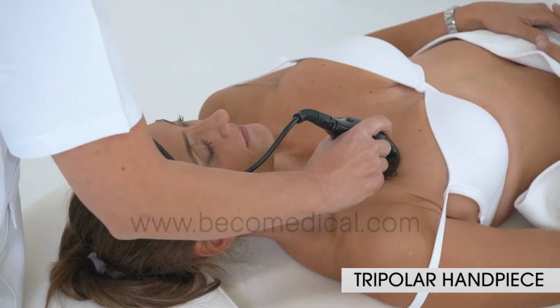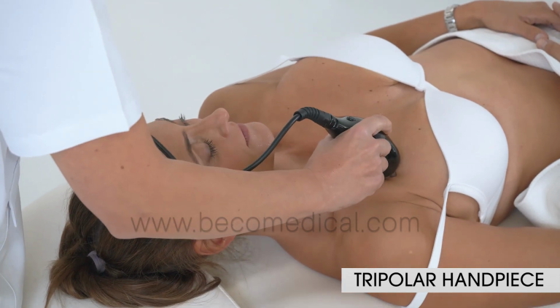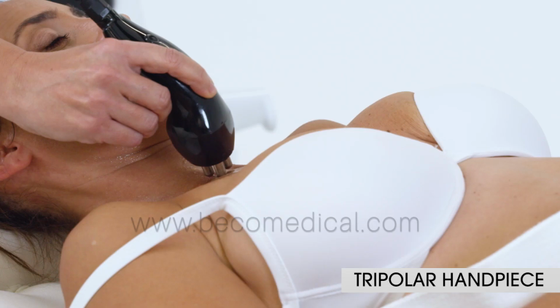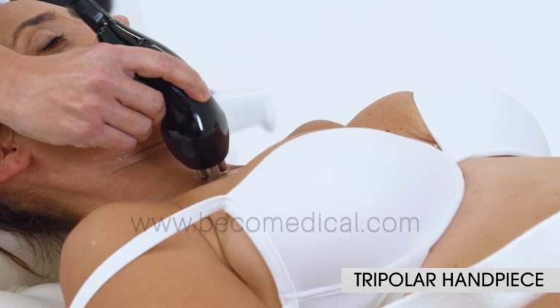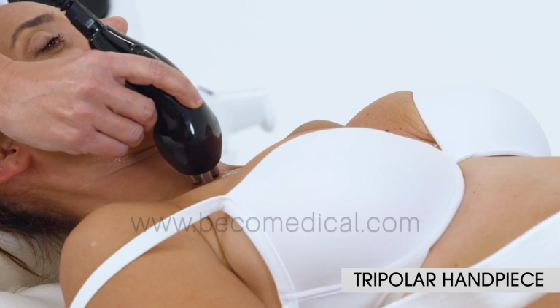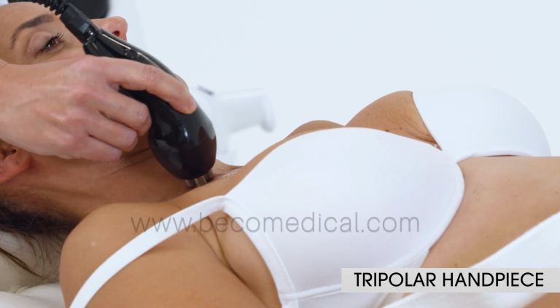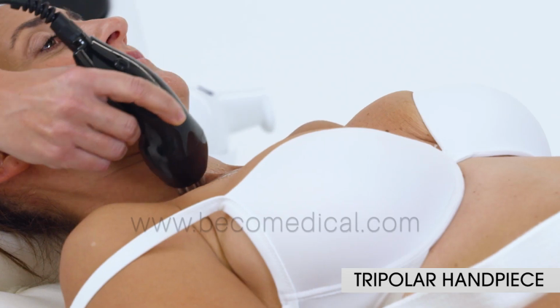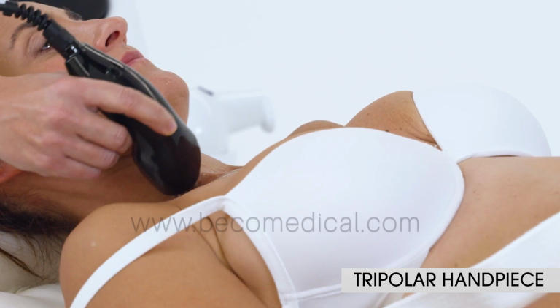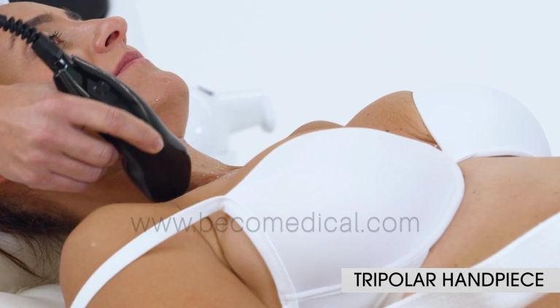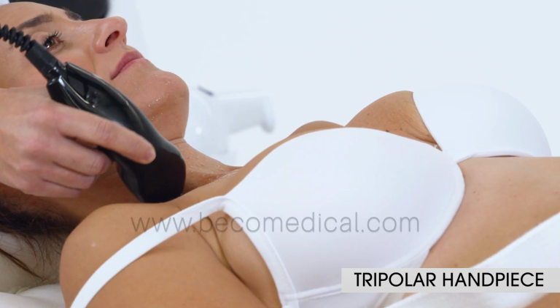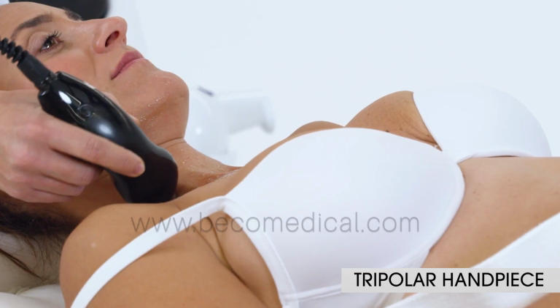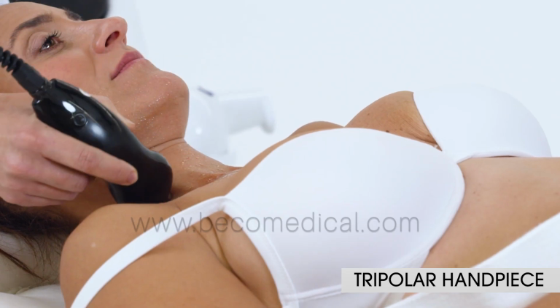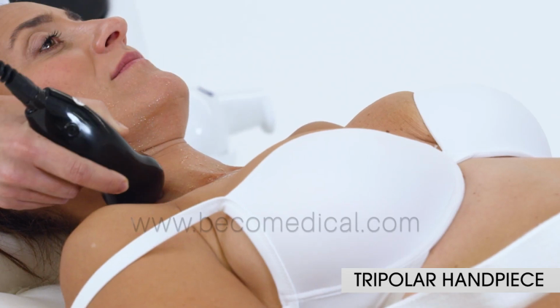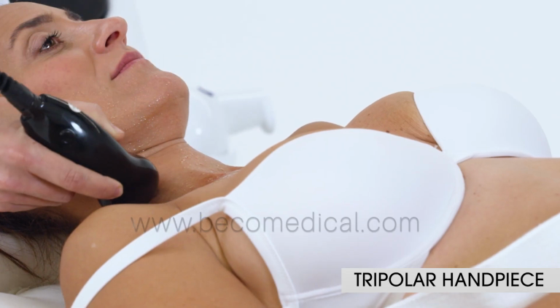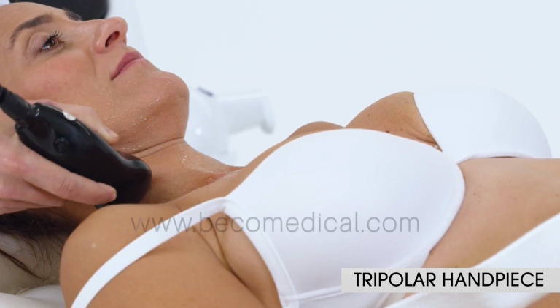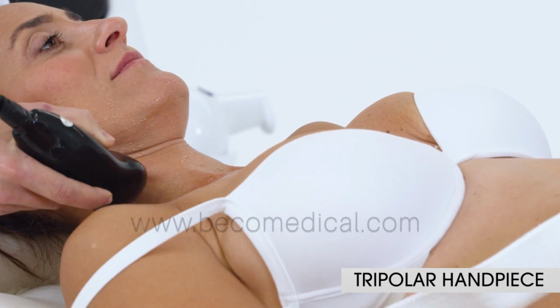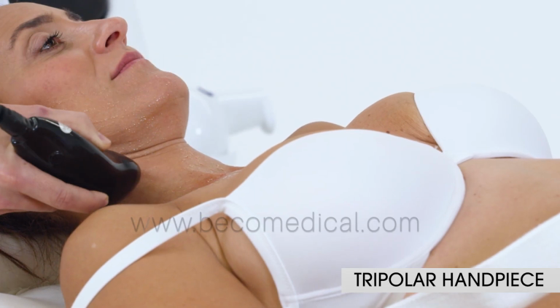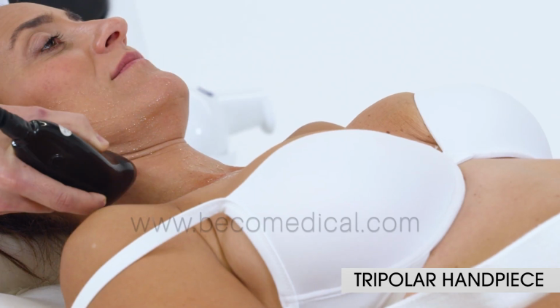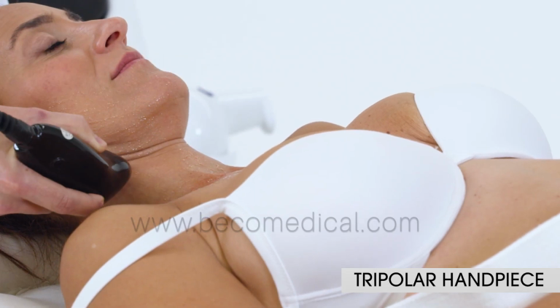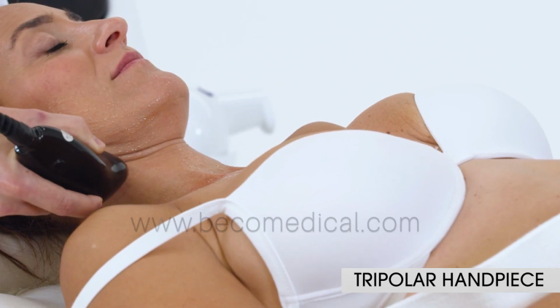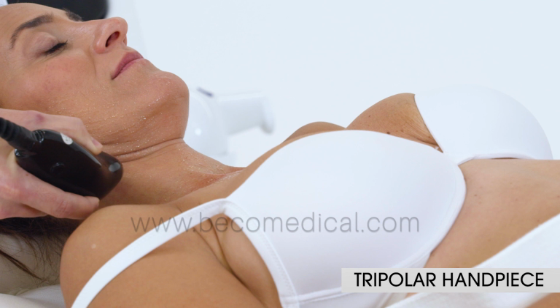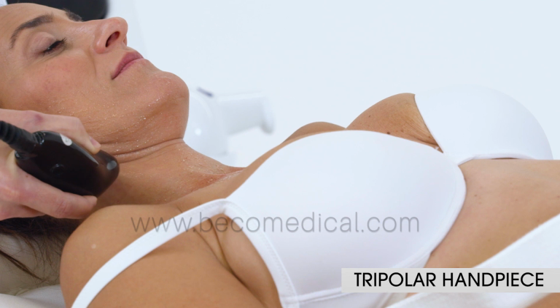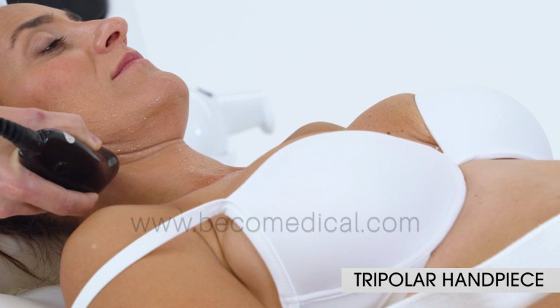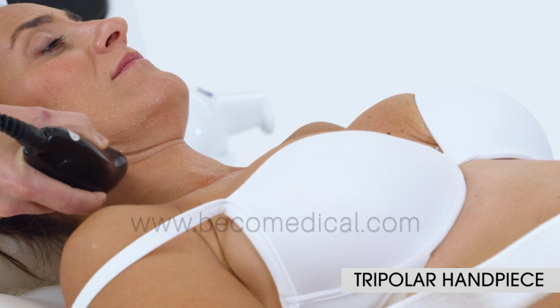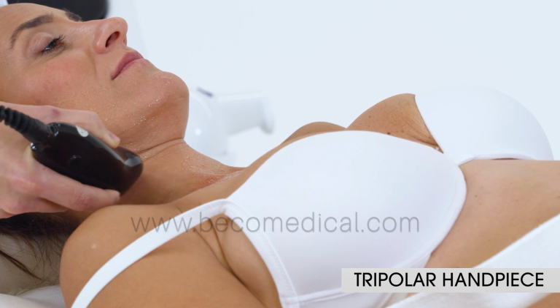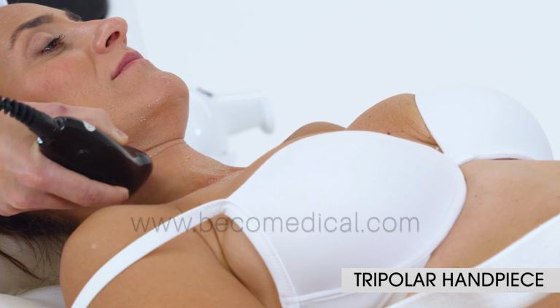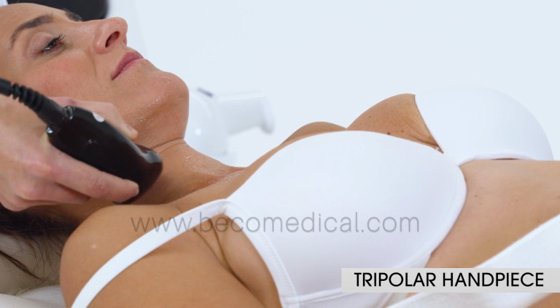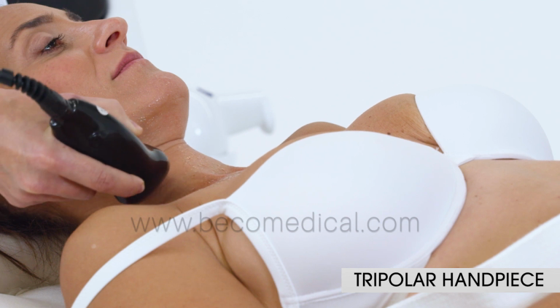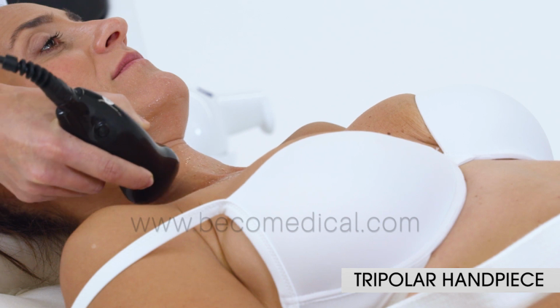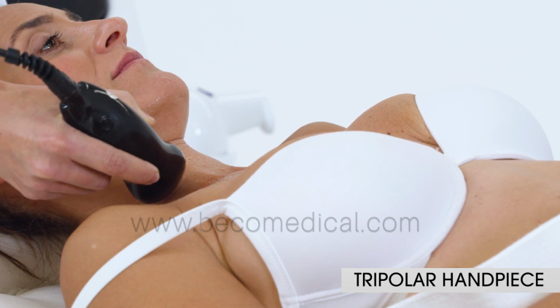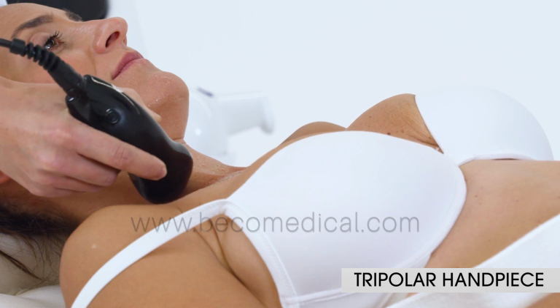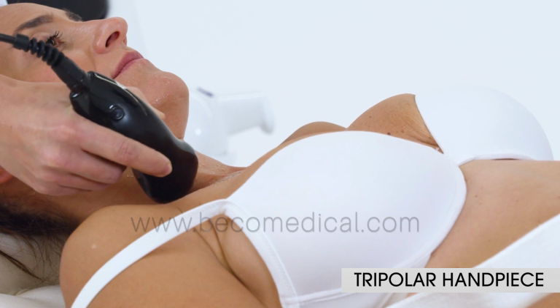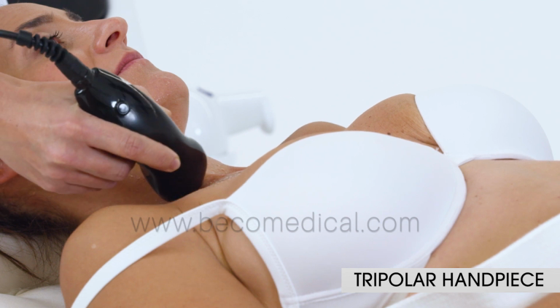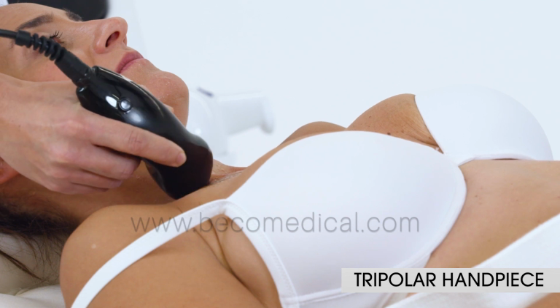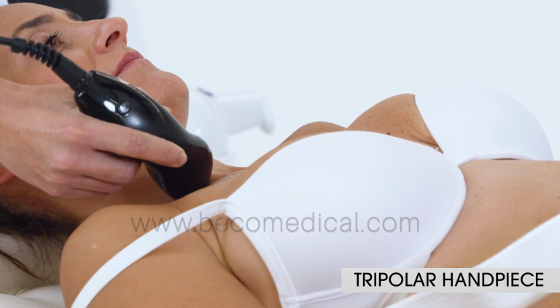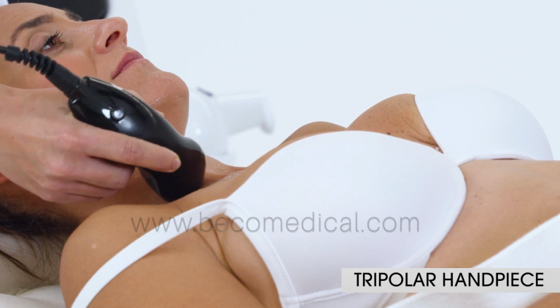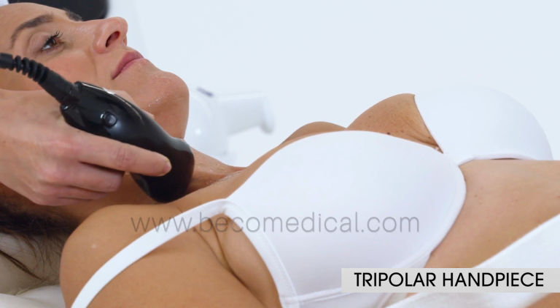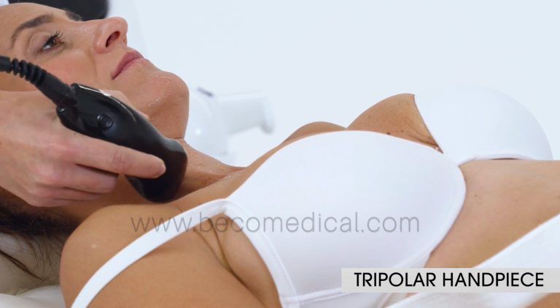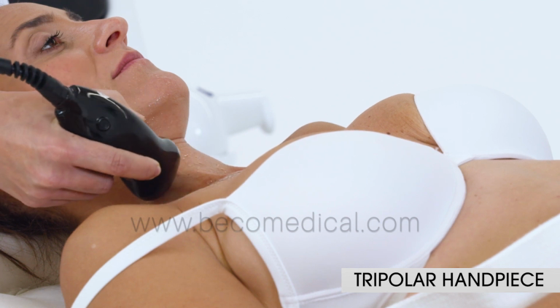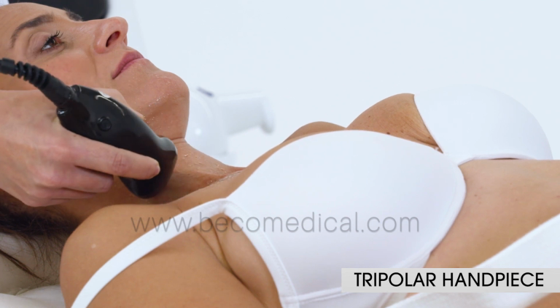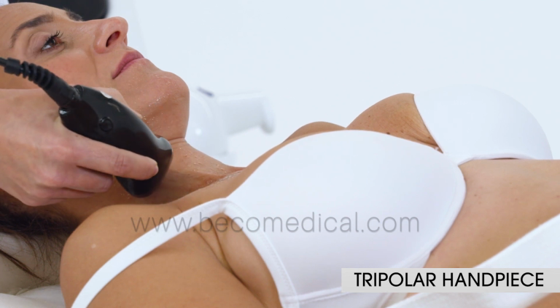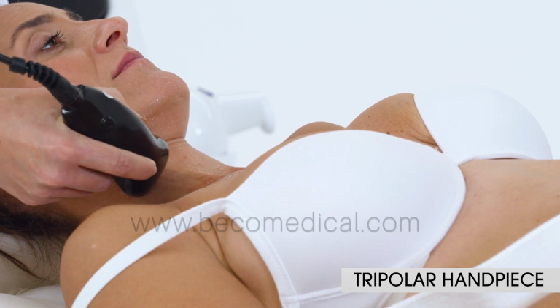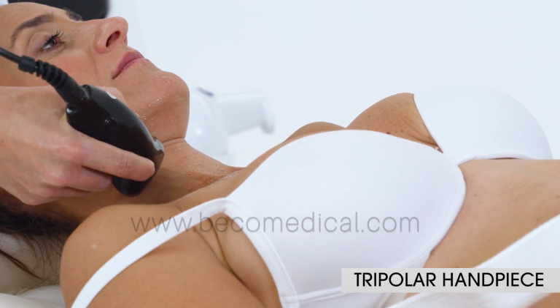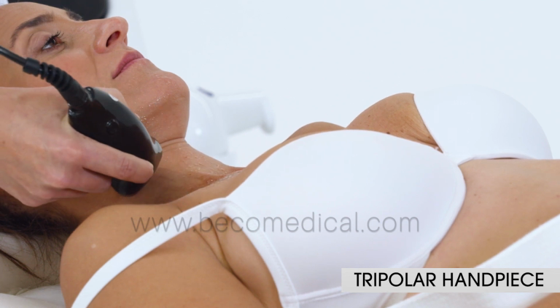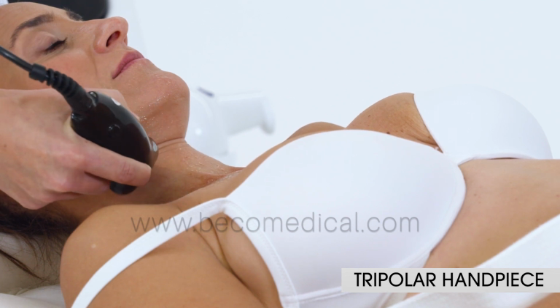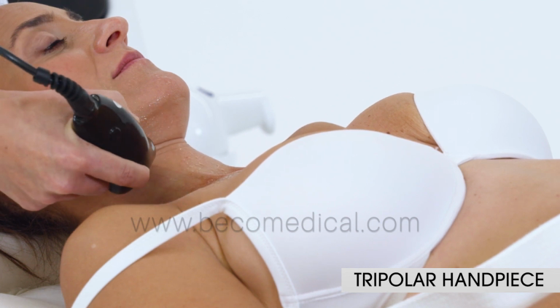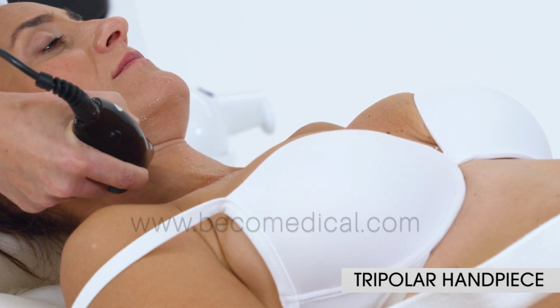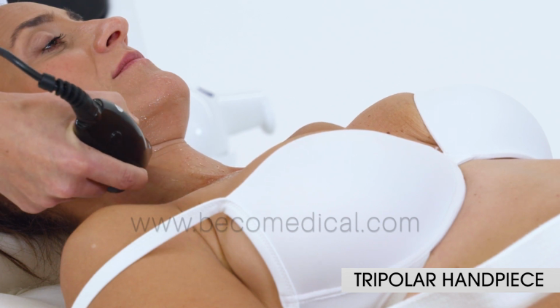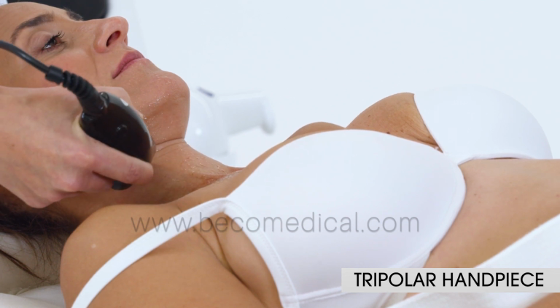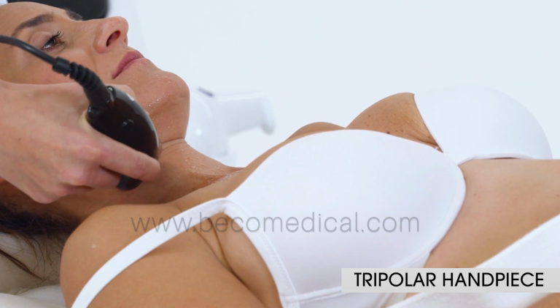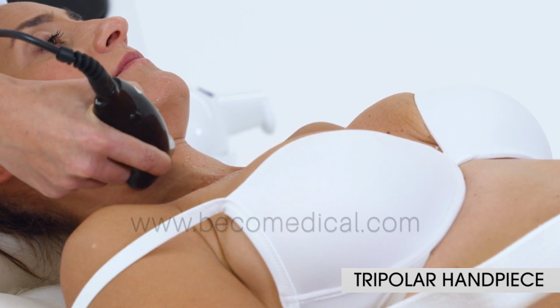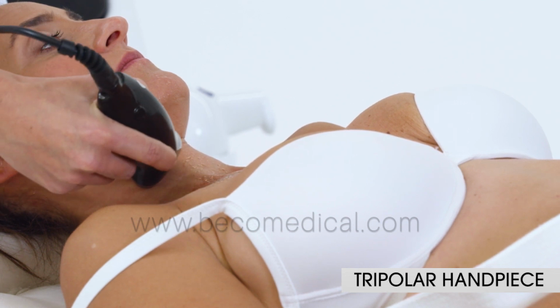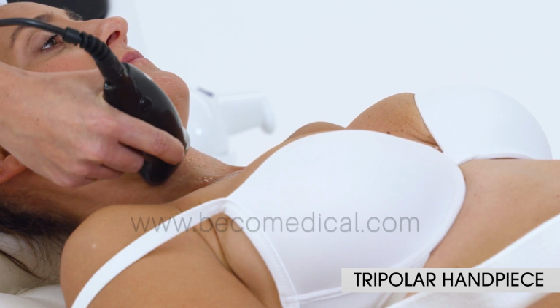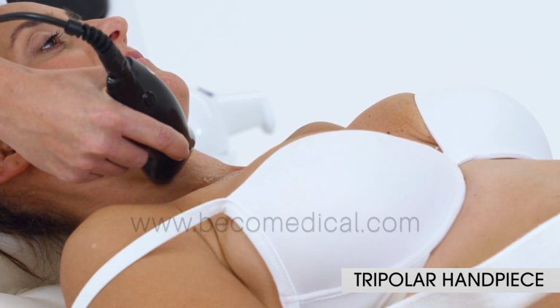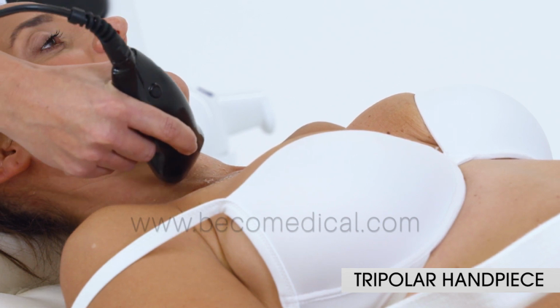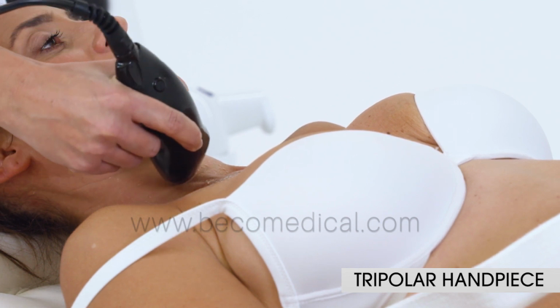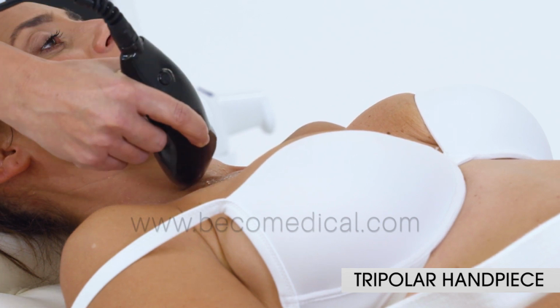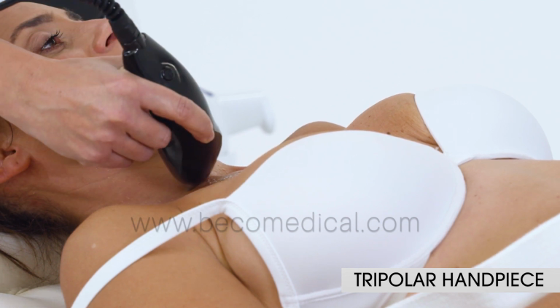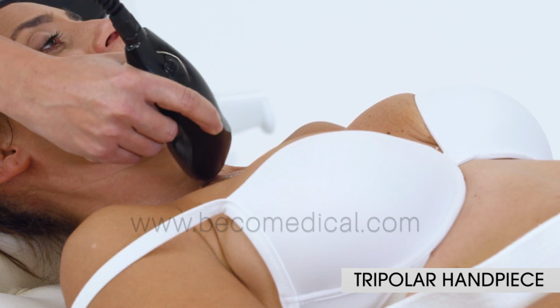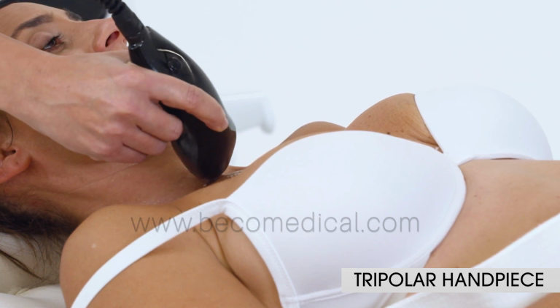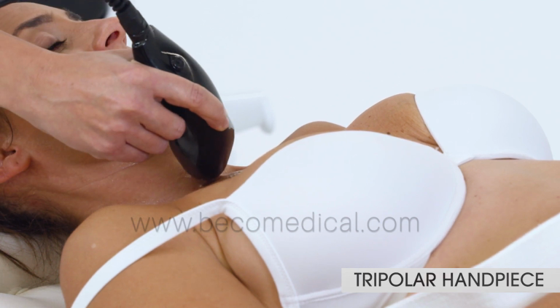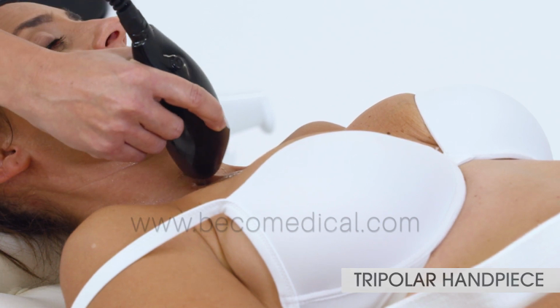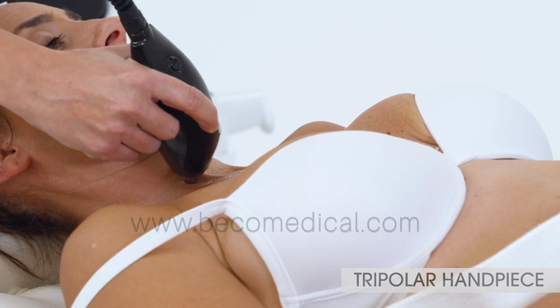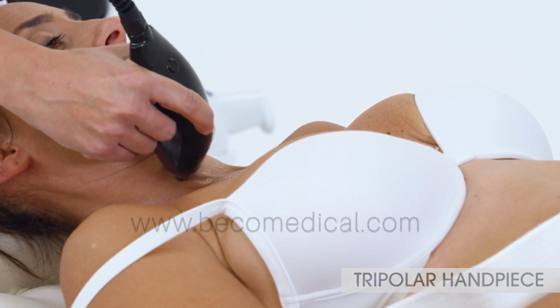TRI-POLAR applicator is indicated in double chin and oval face, neck and chest.